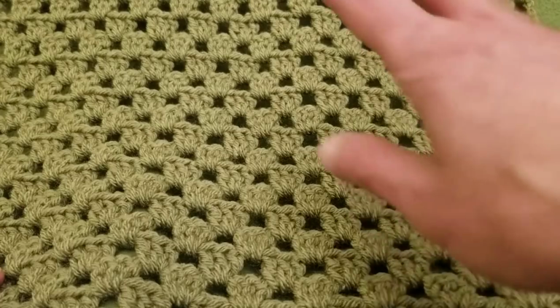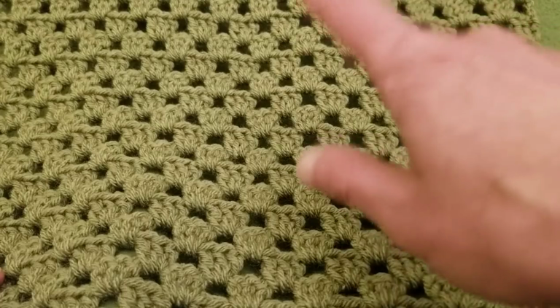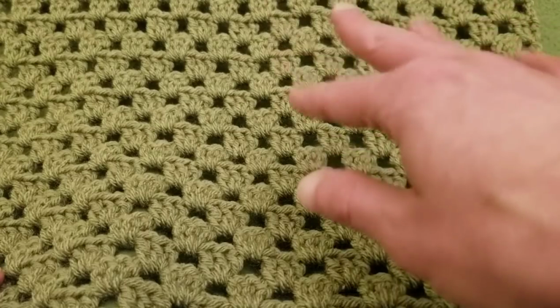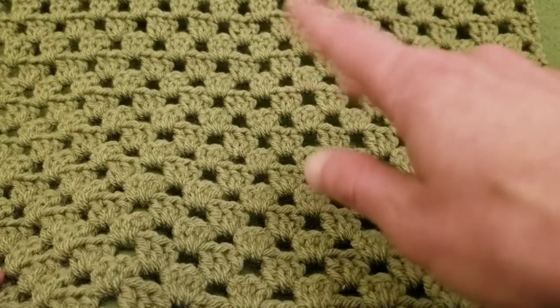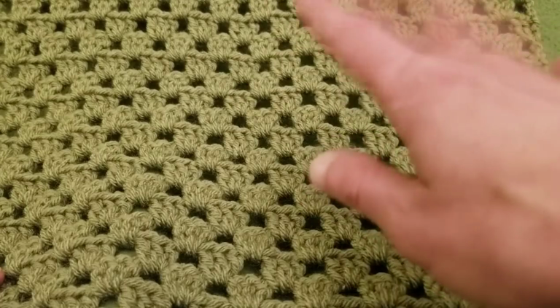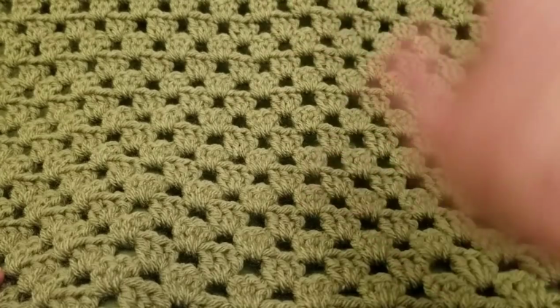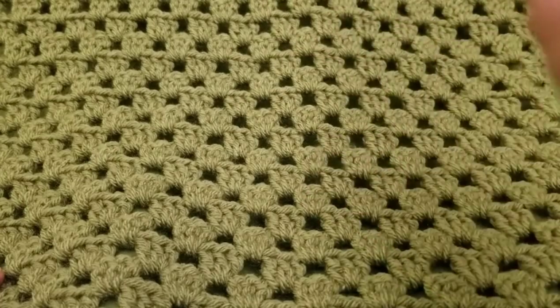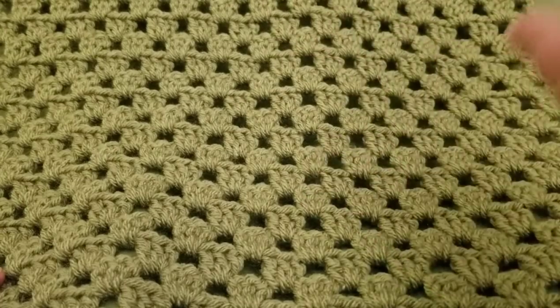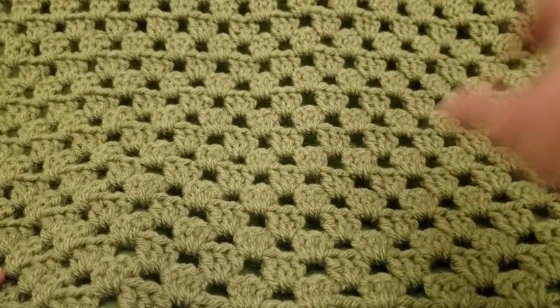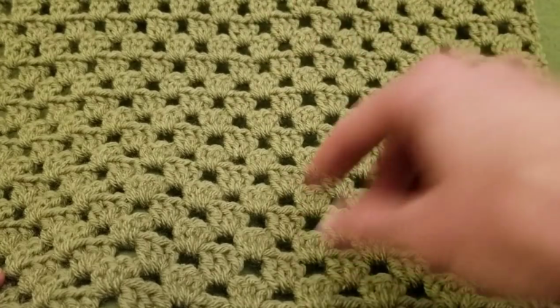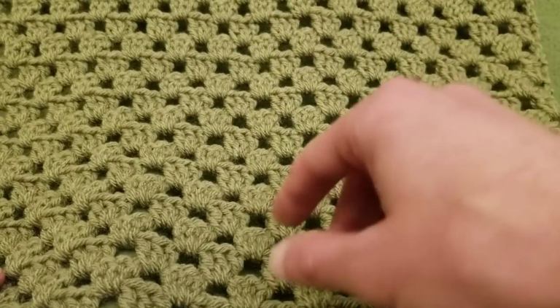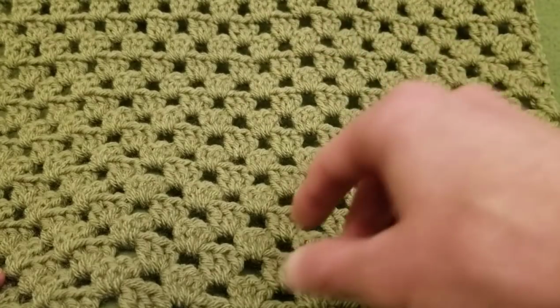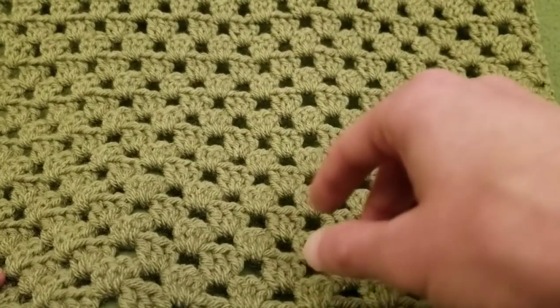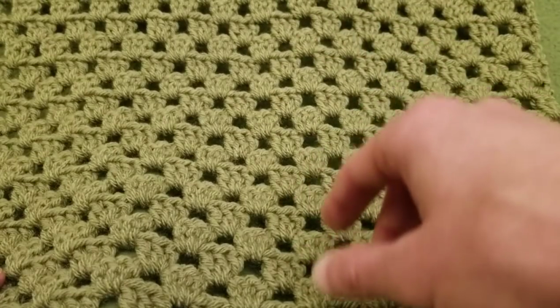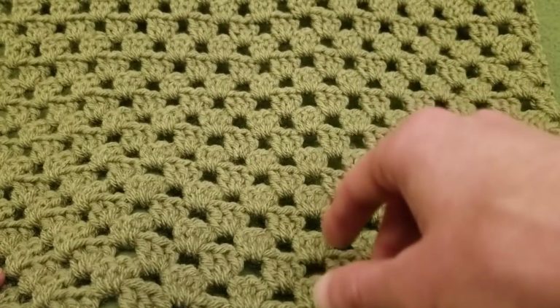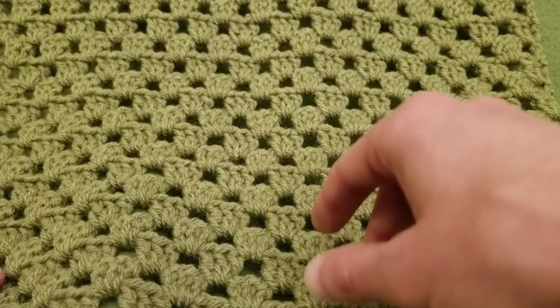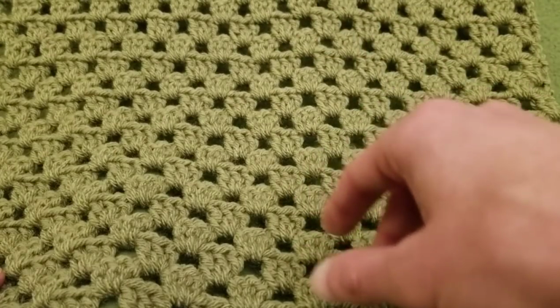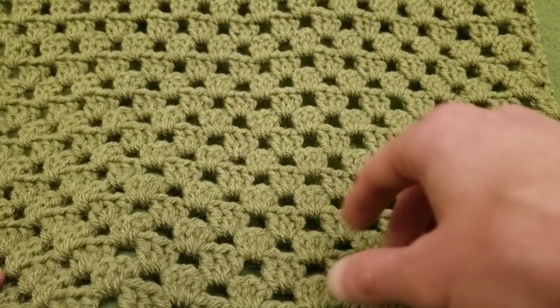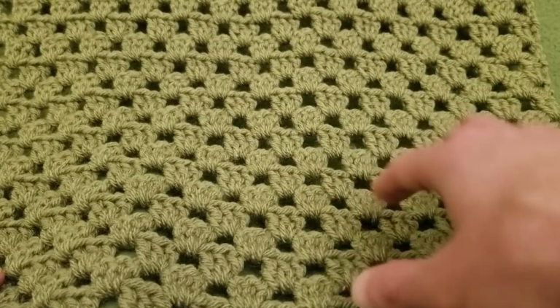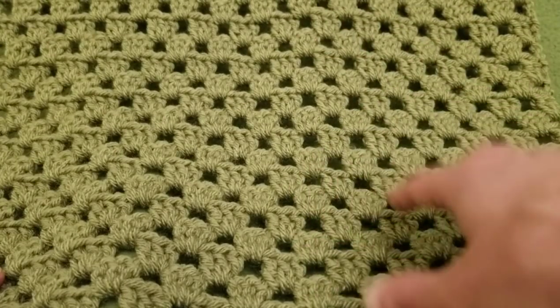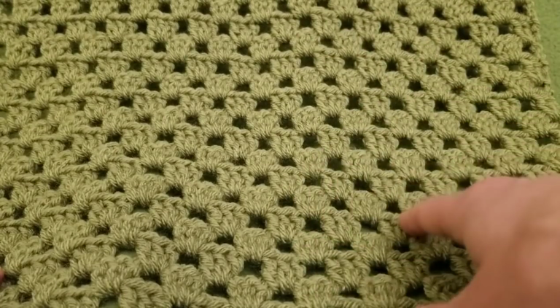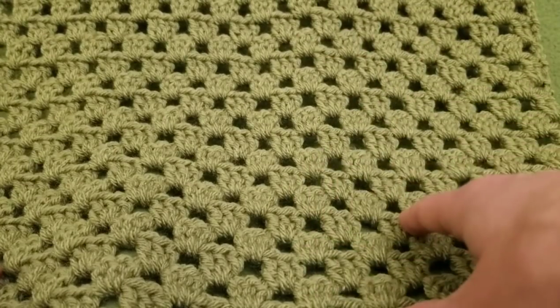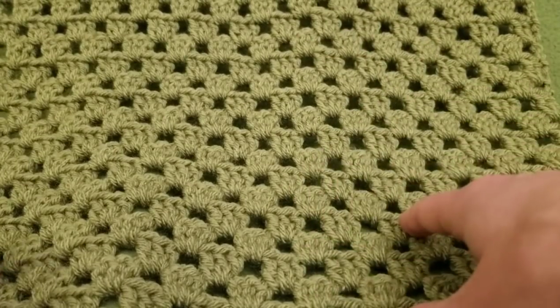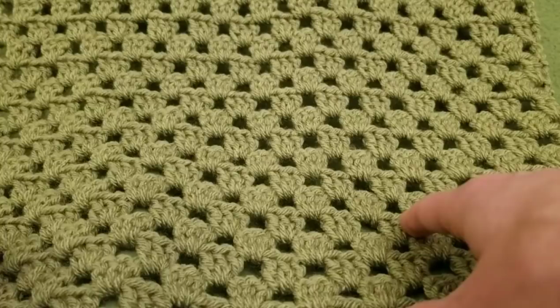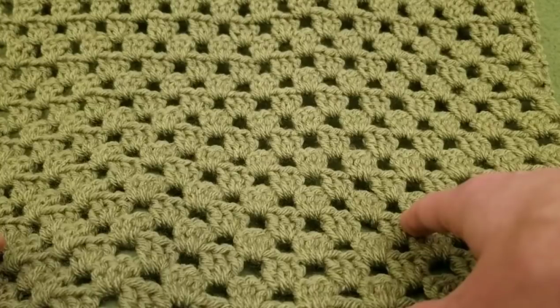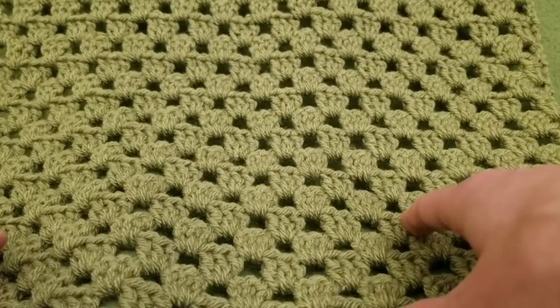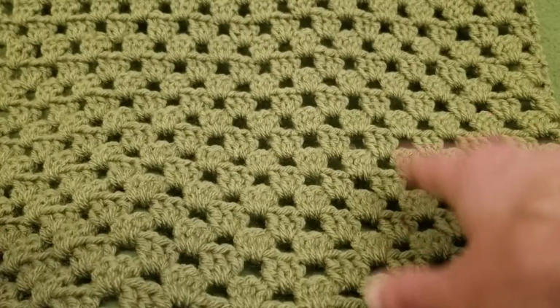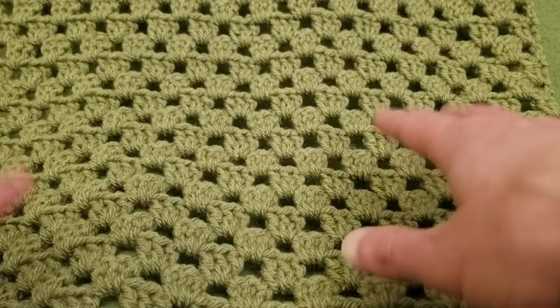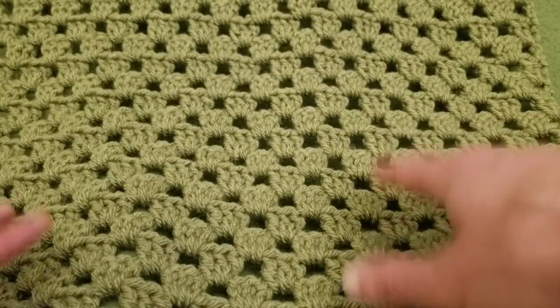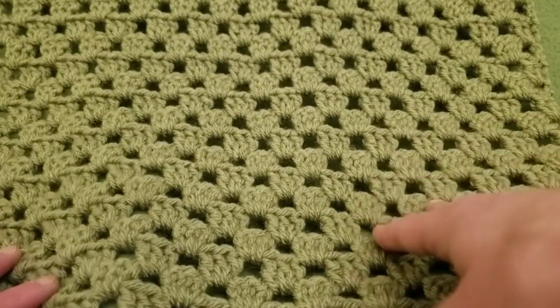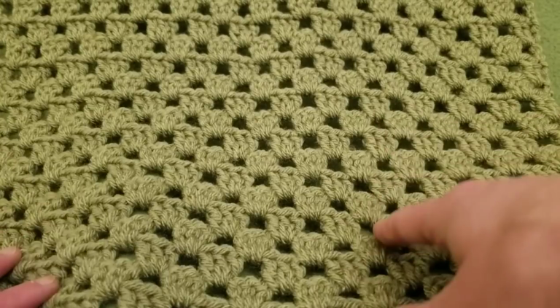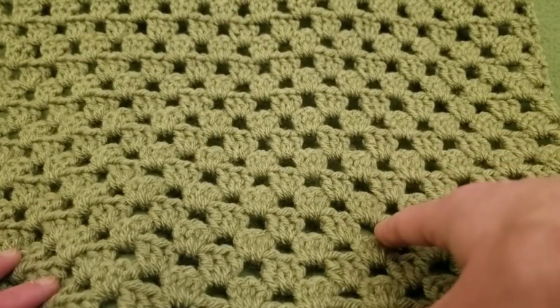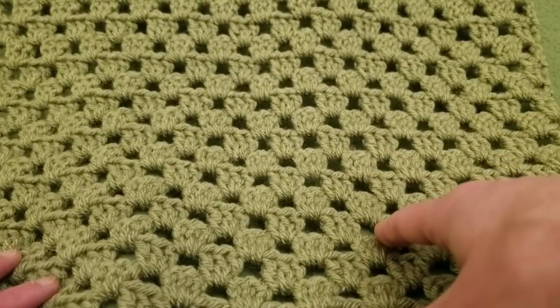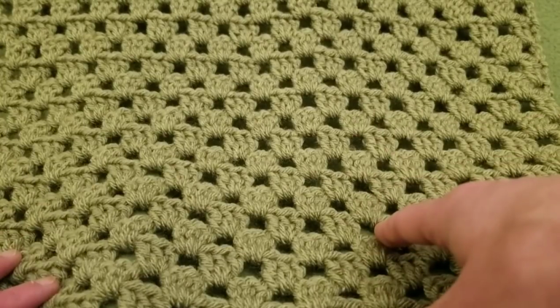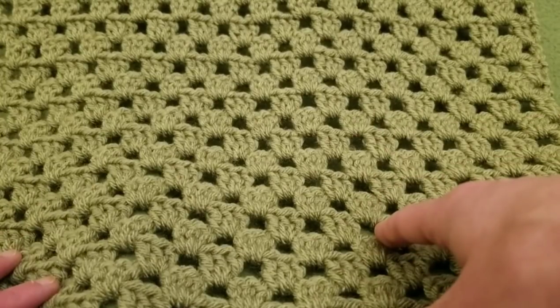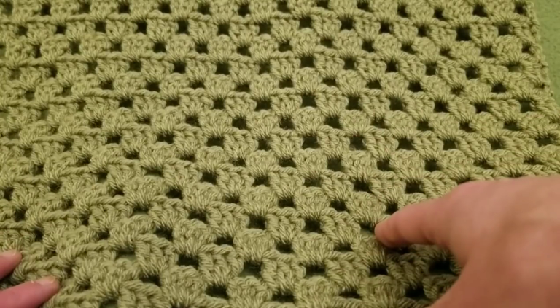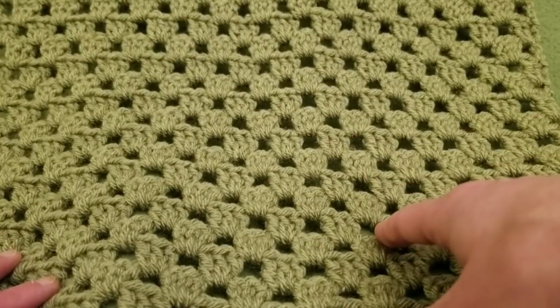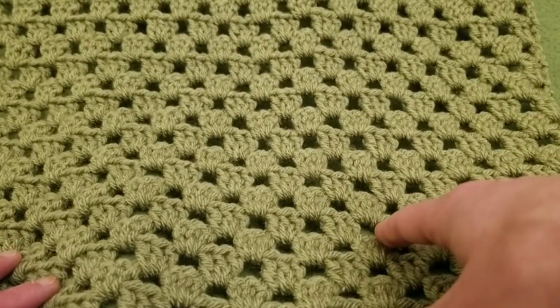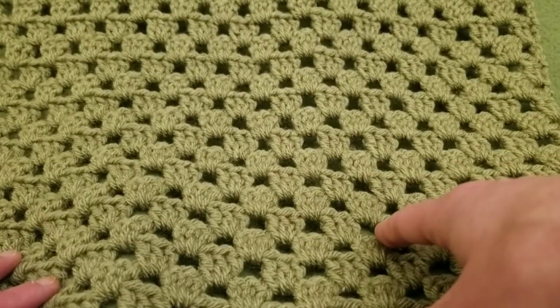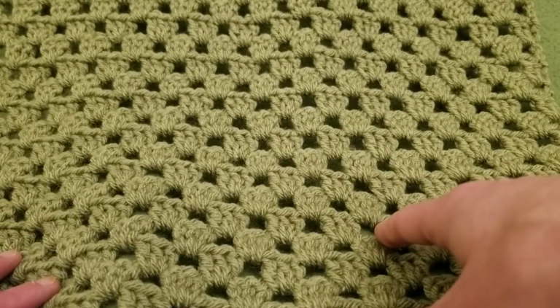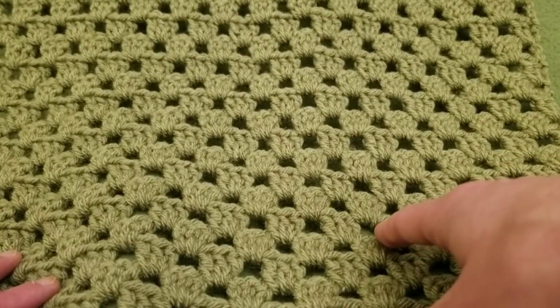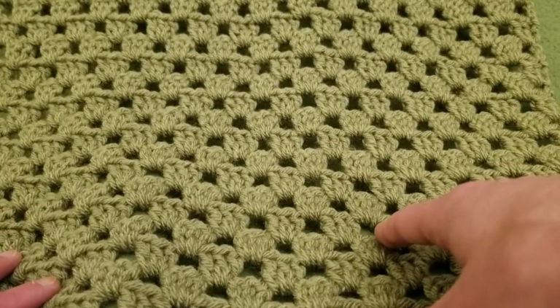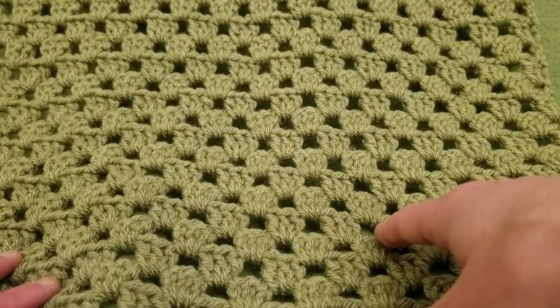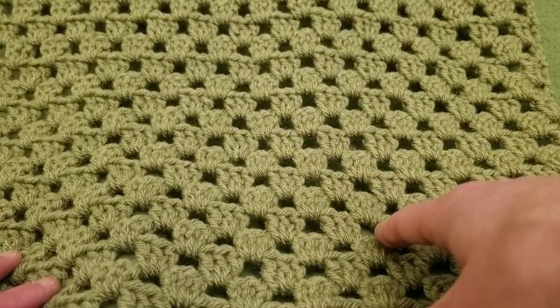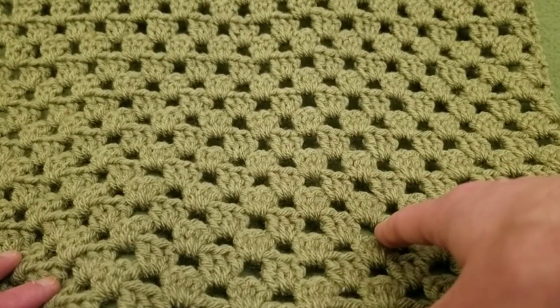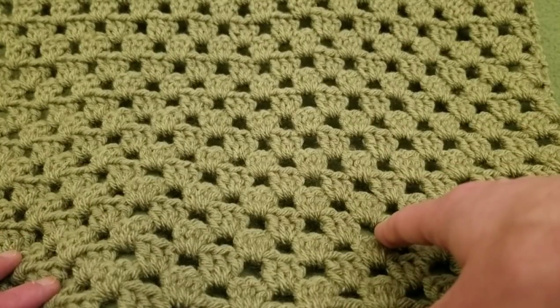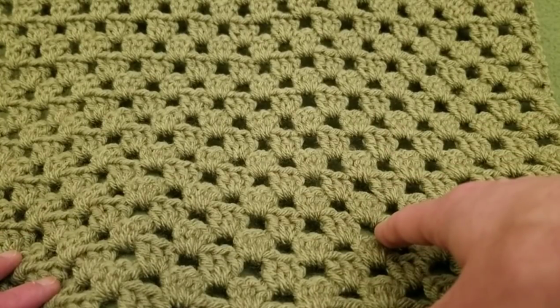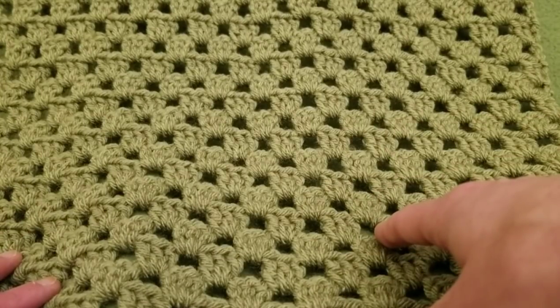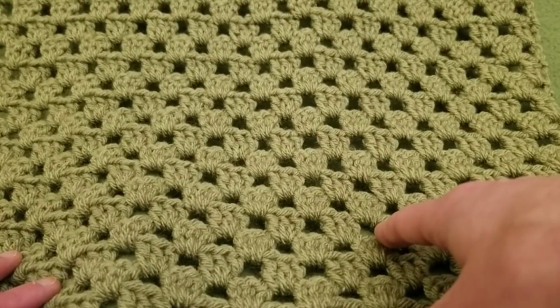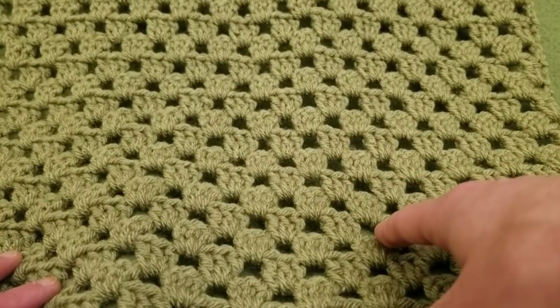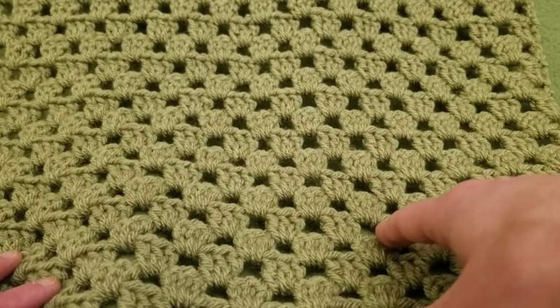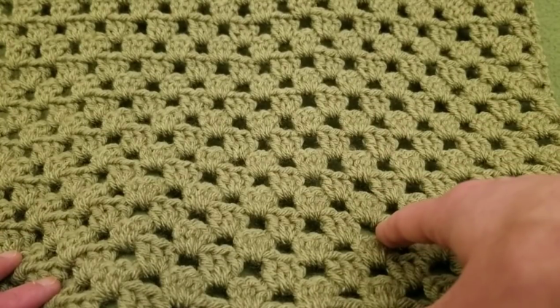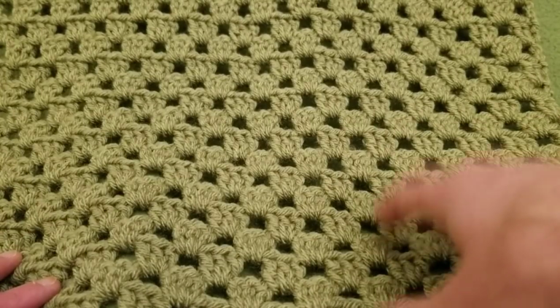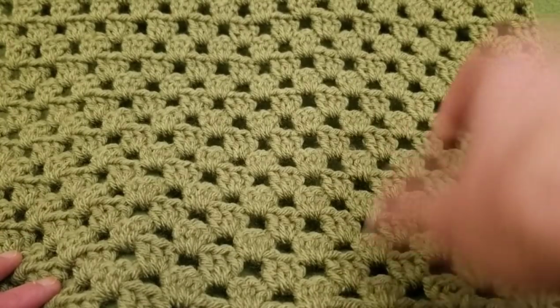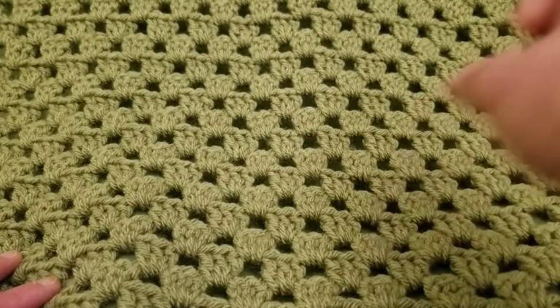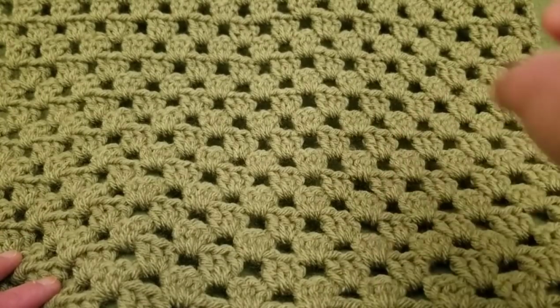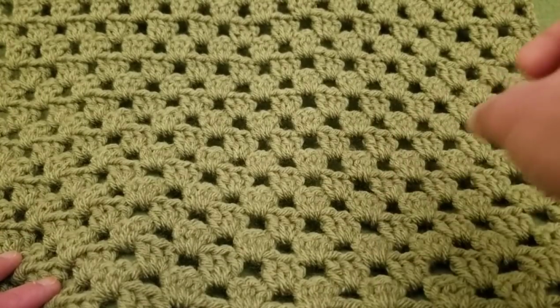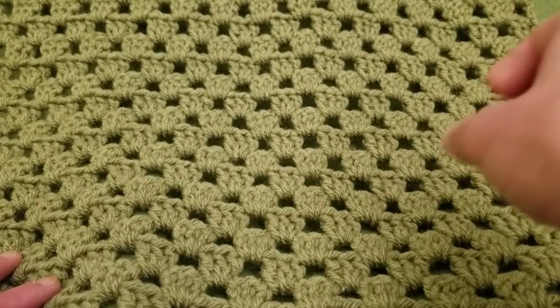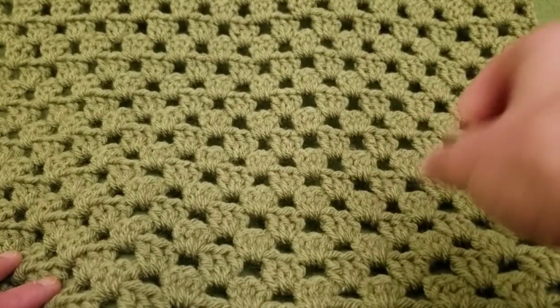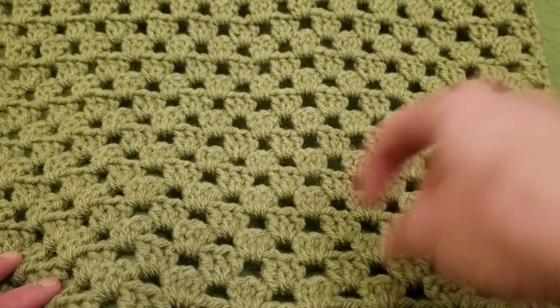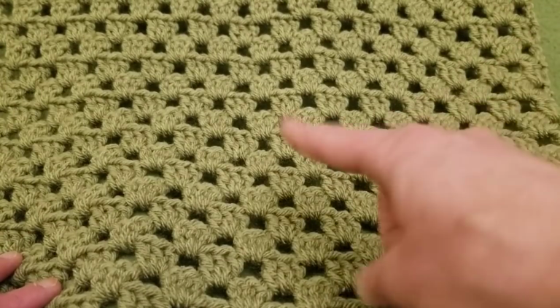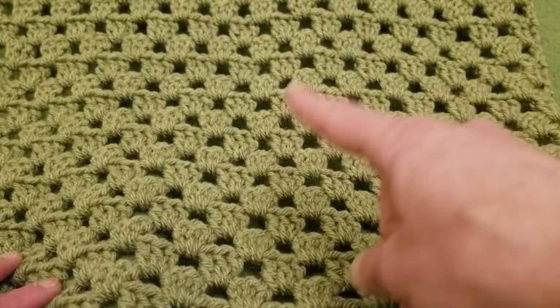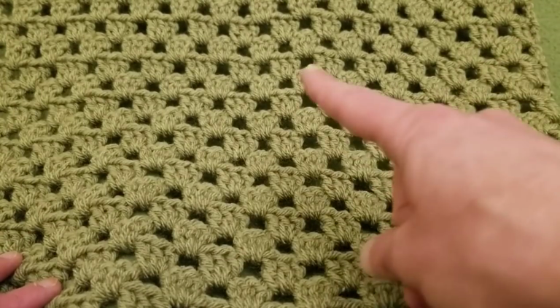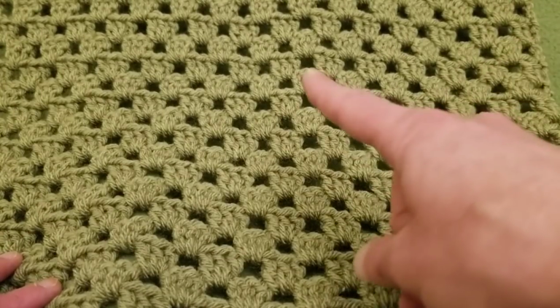Hello my little yarnivores and spiderettes! Fiberspider back again with another tutorial just for you.